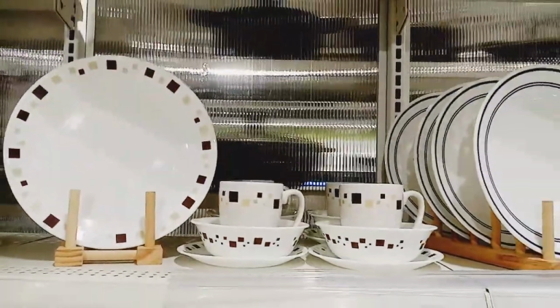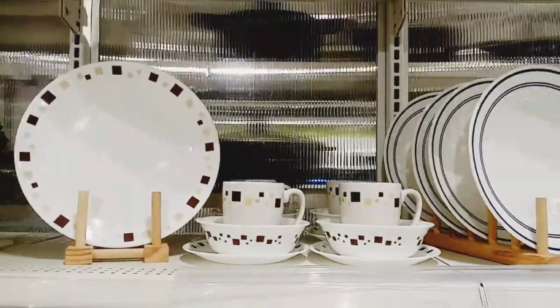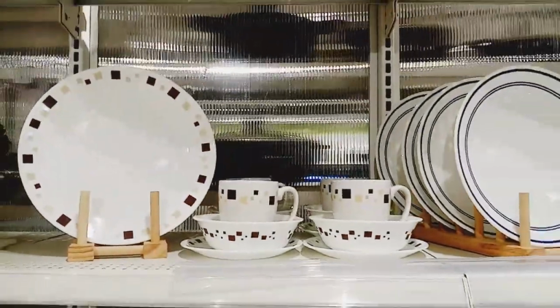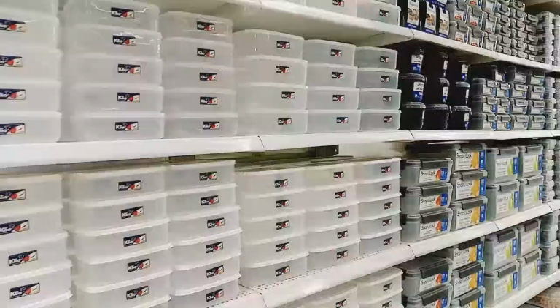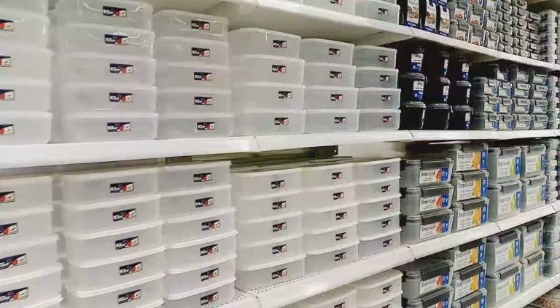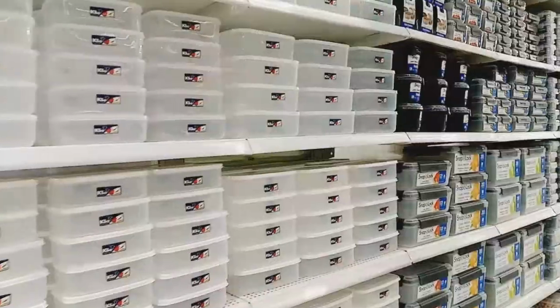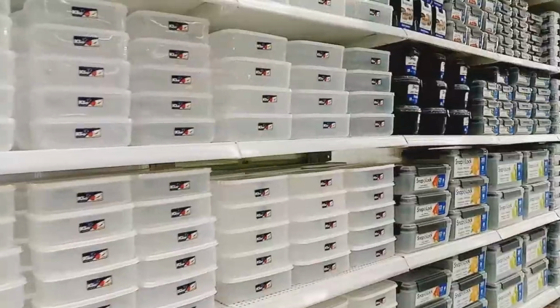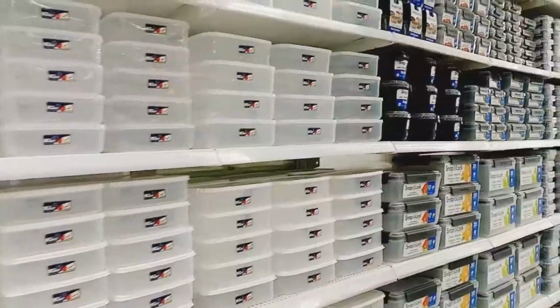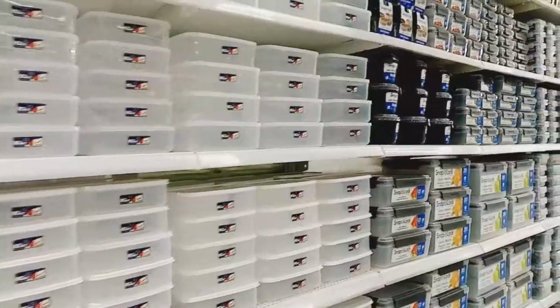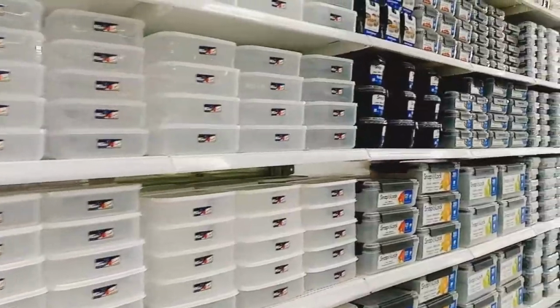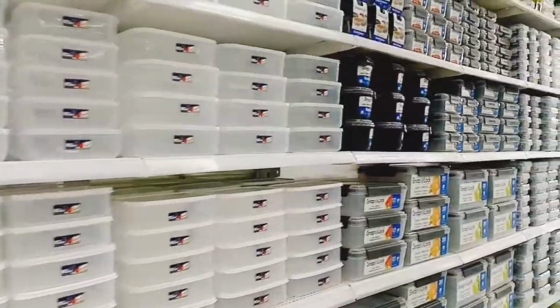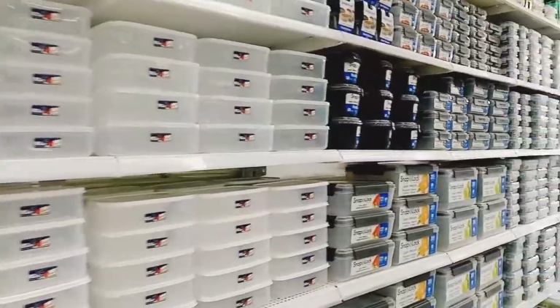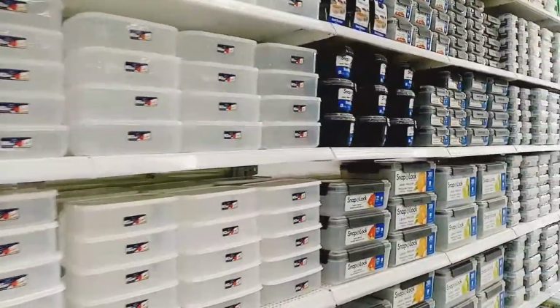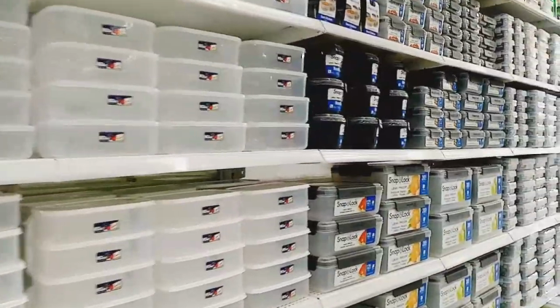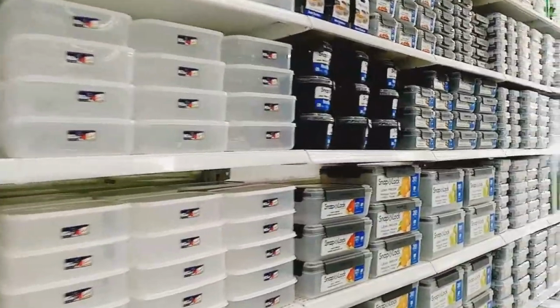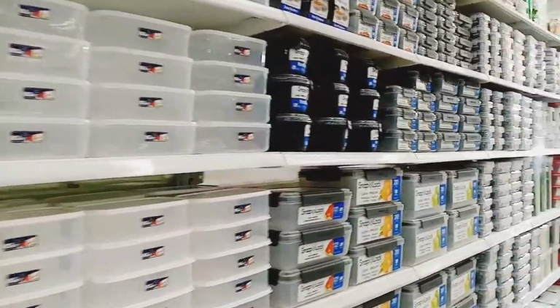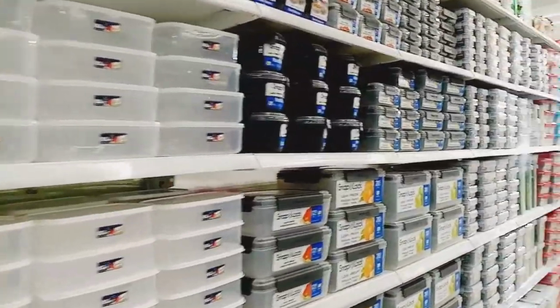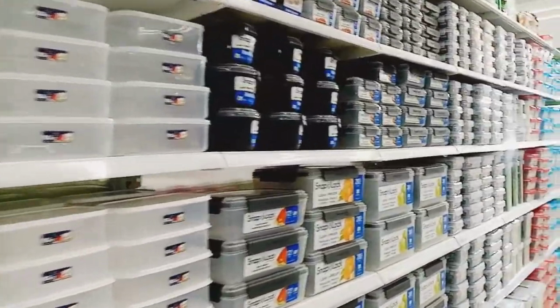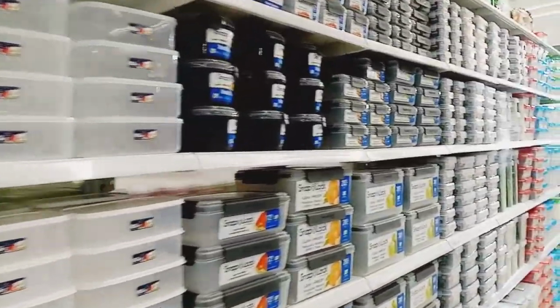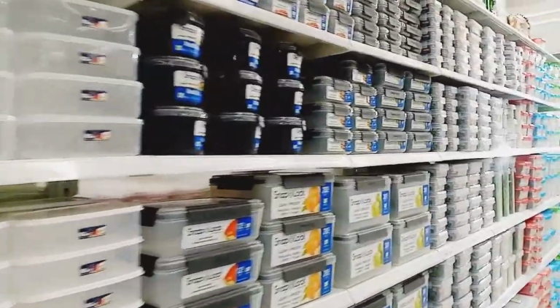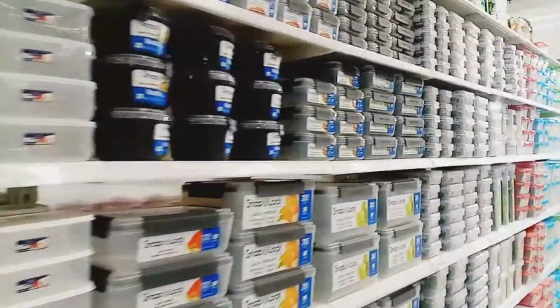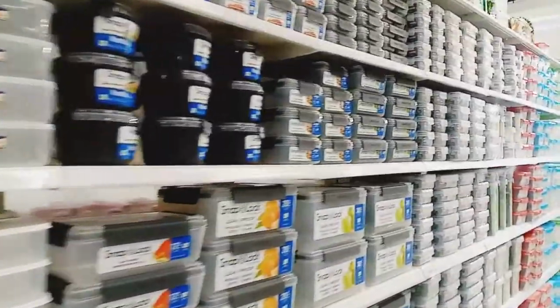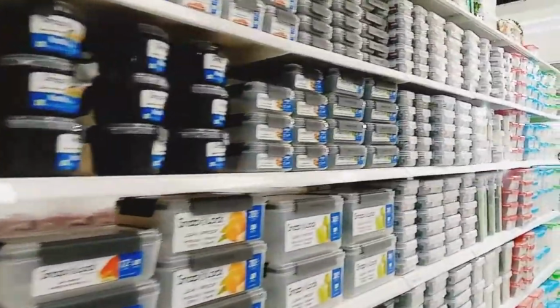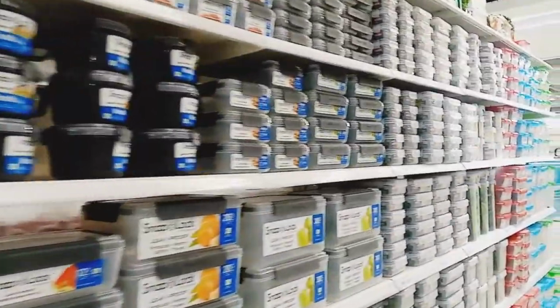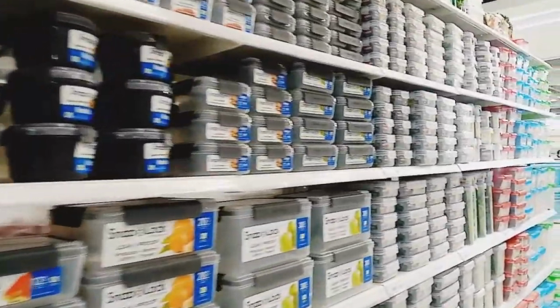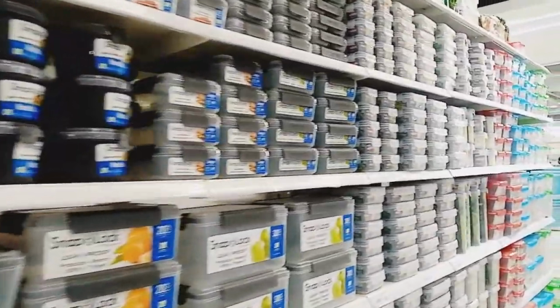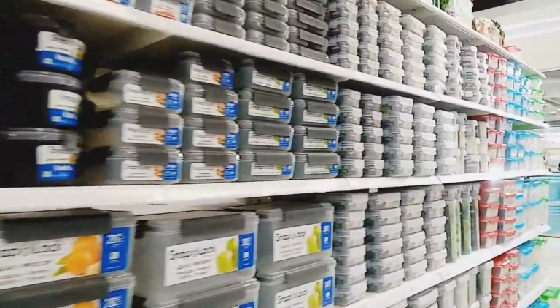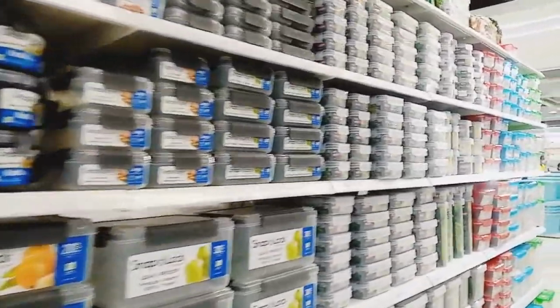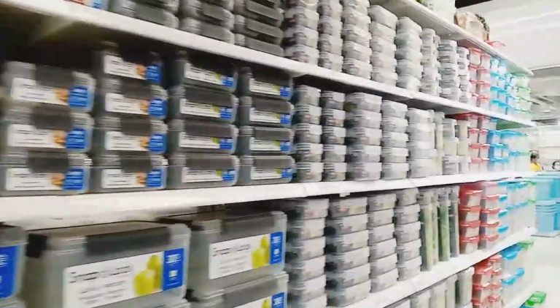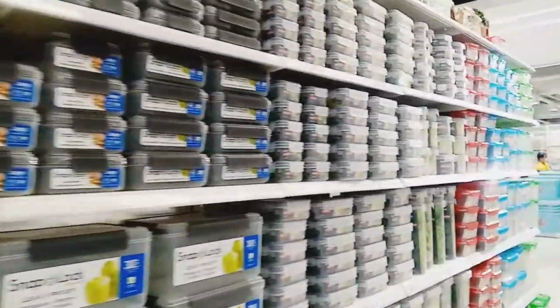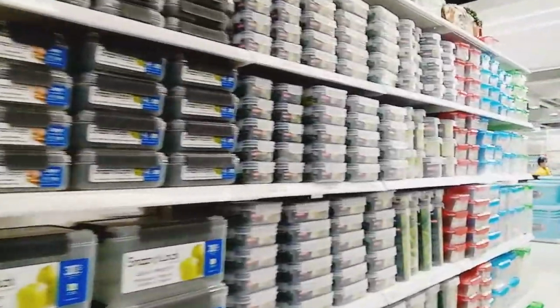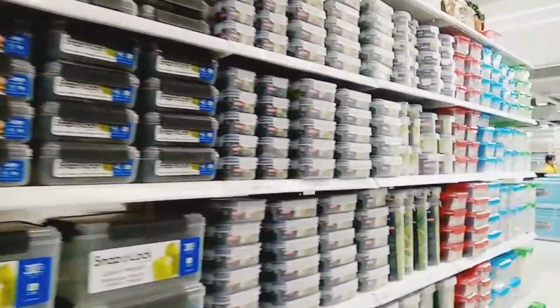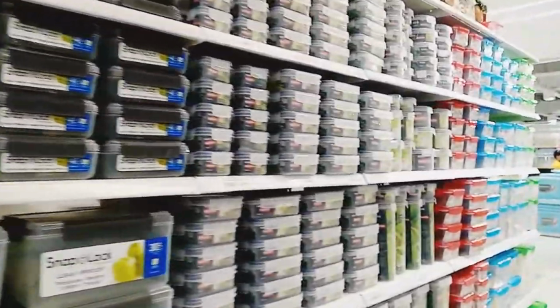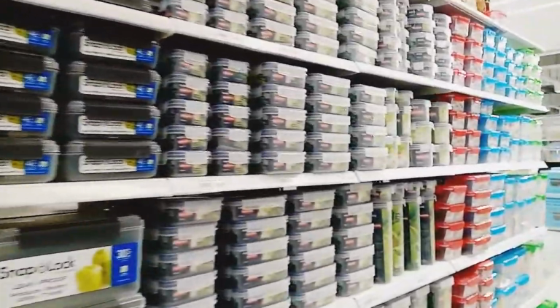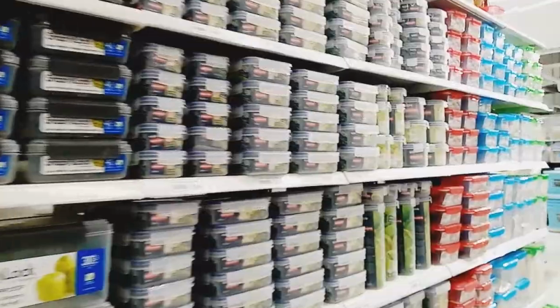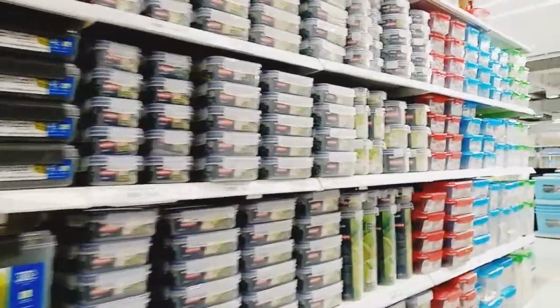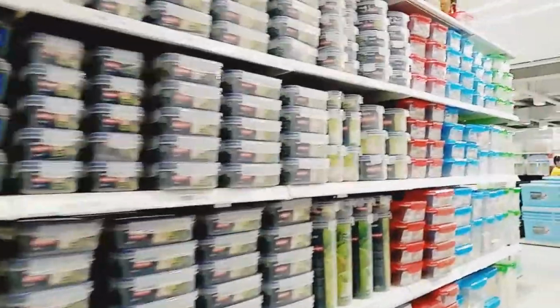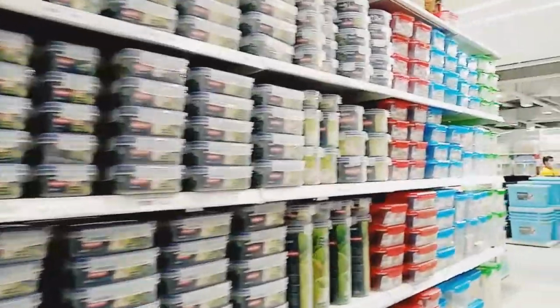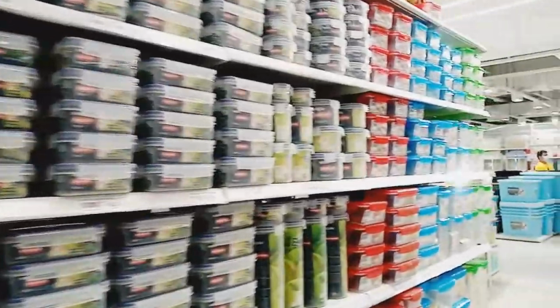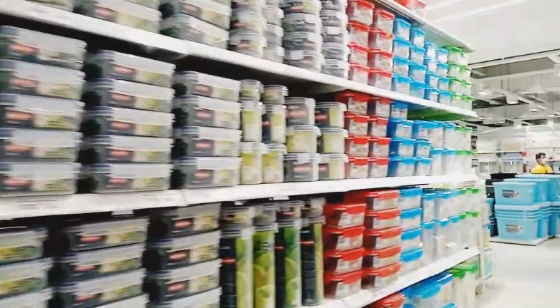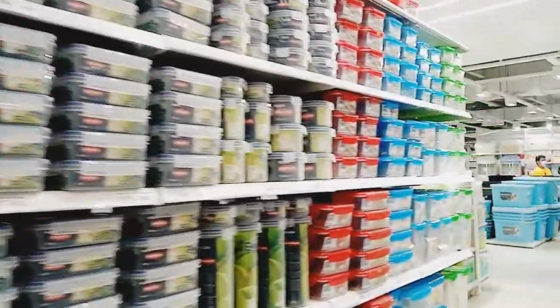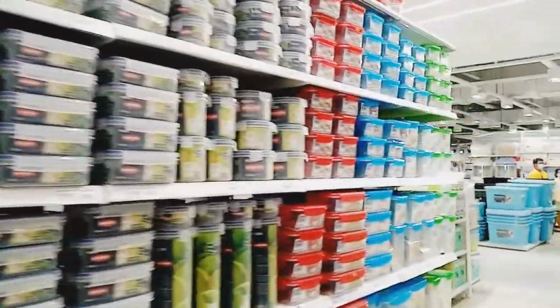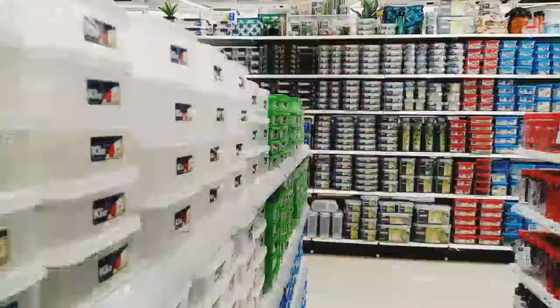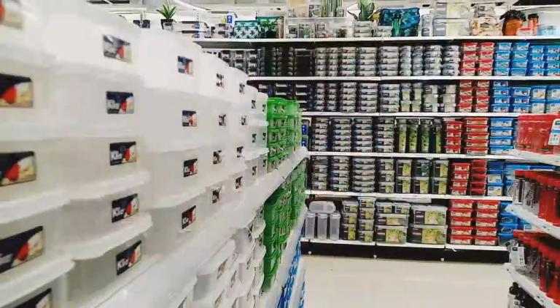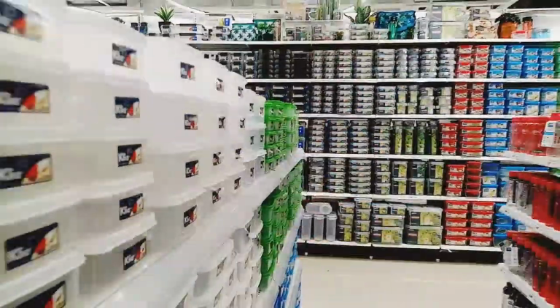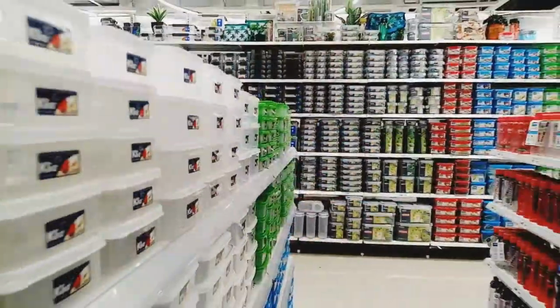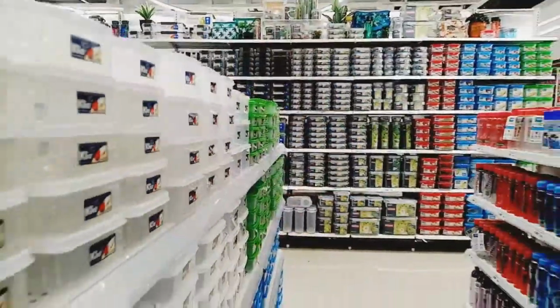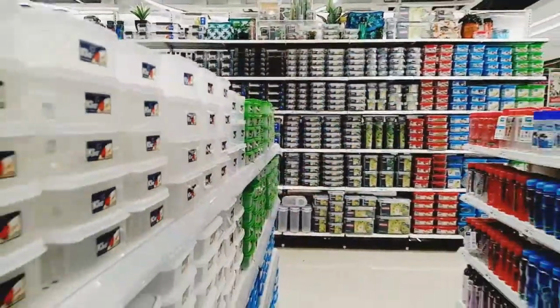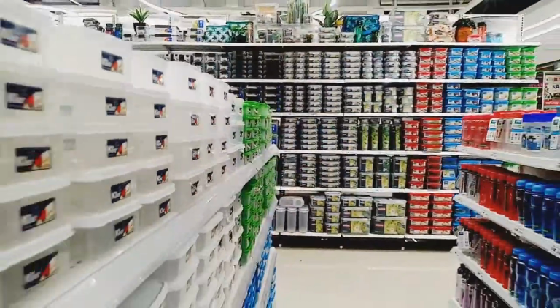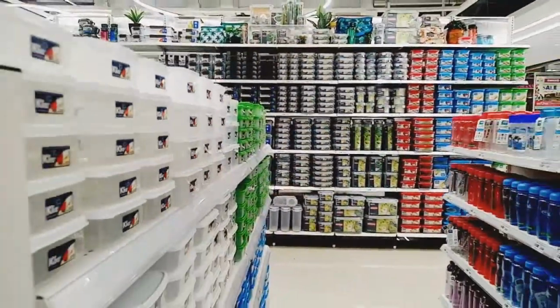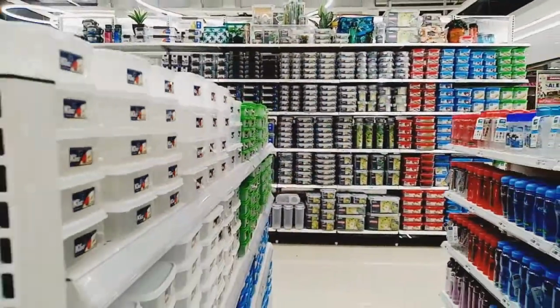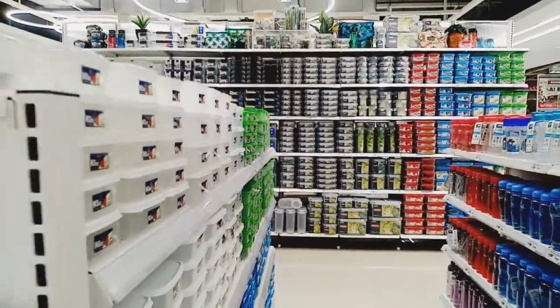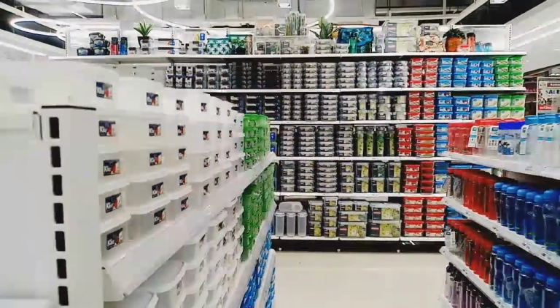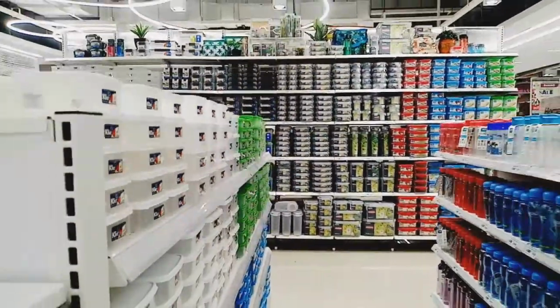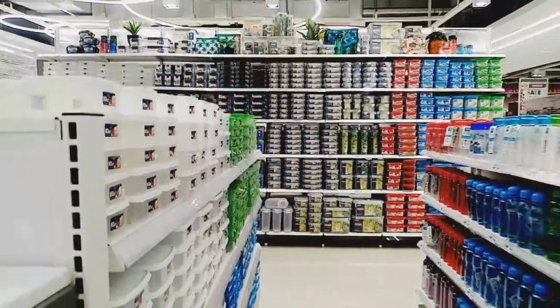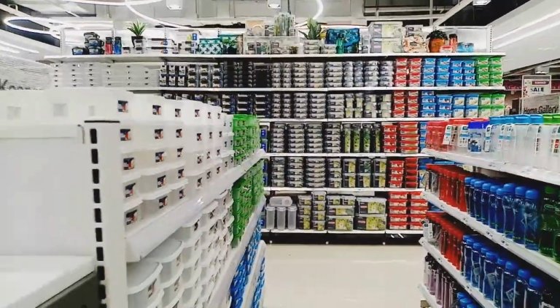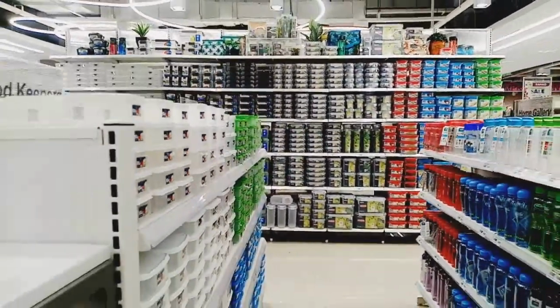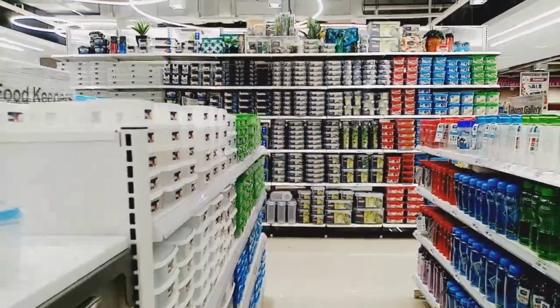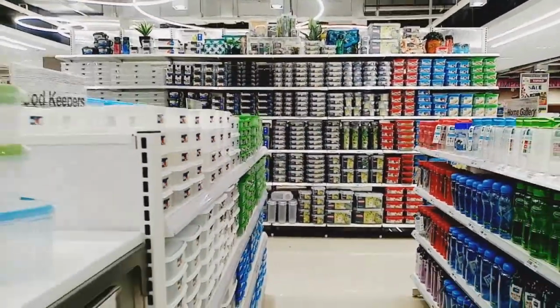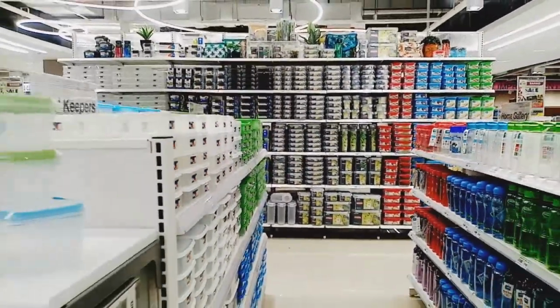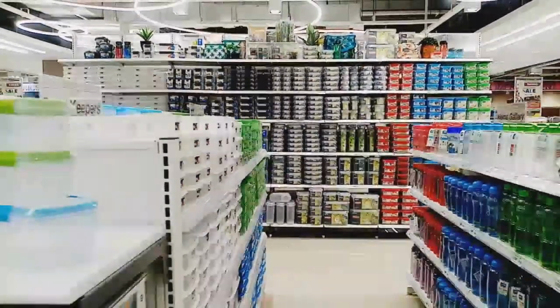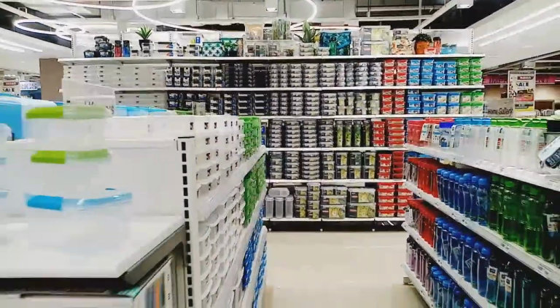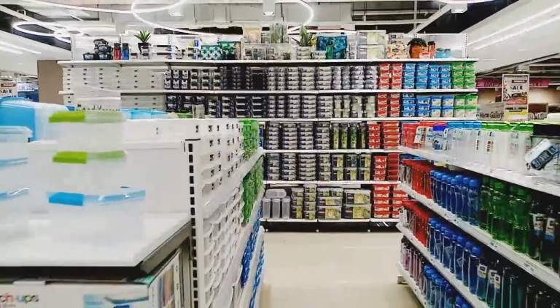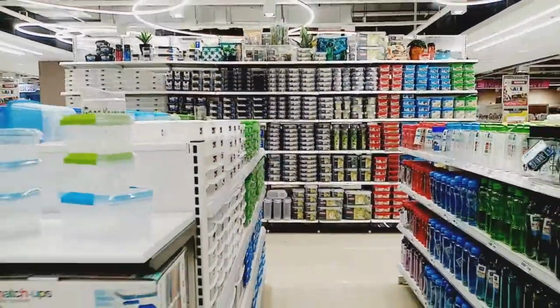Don't forget to use your Metro rewards card to avail Metro's exclusive deals.